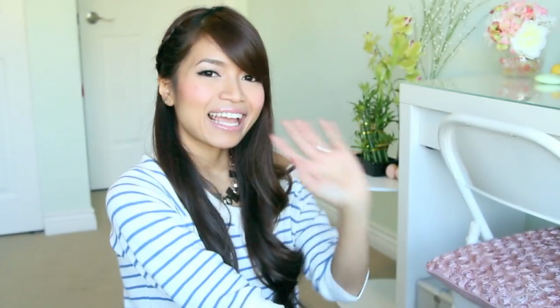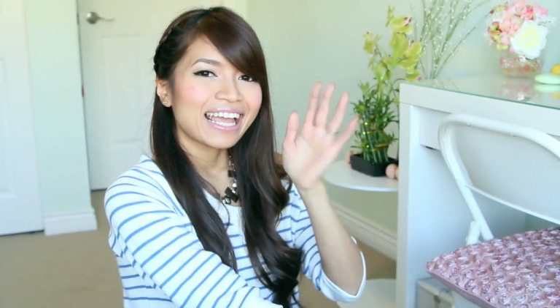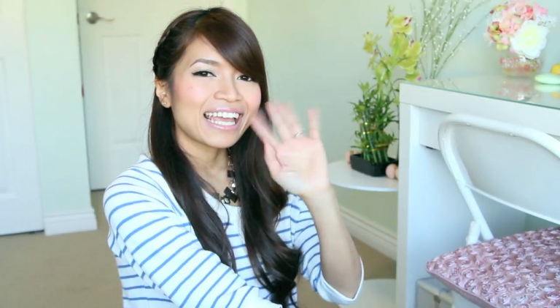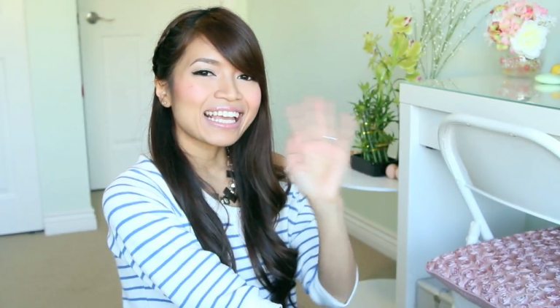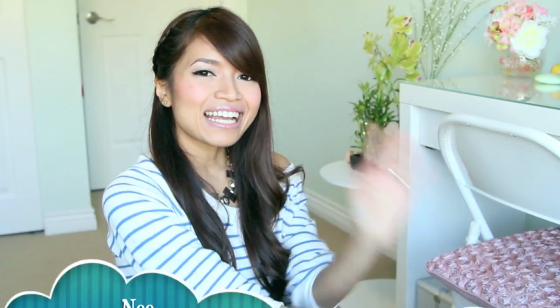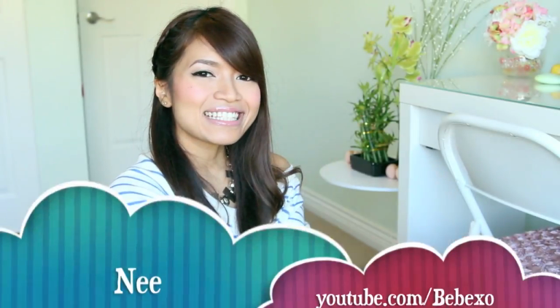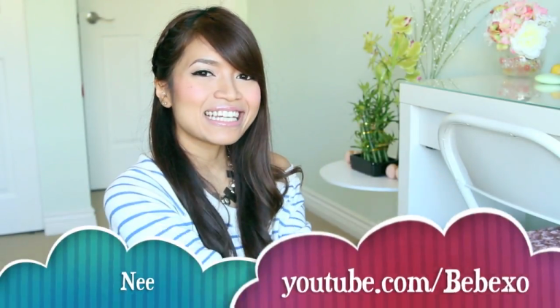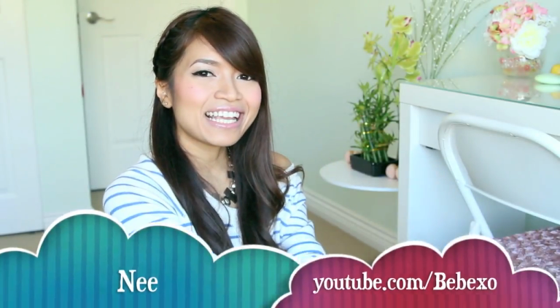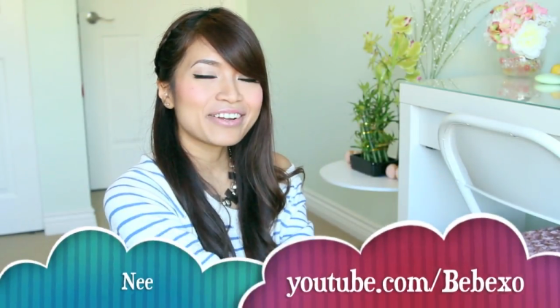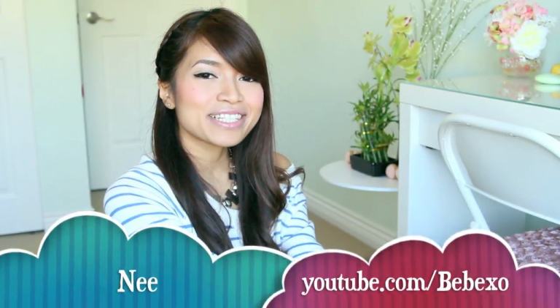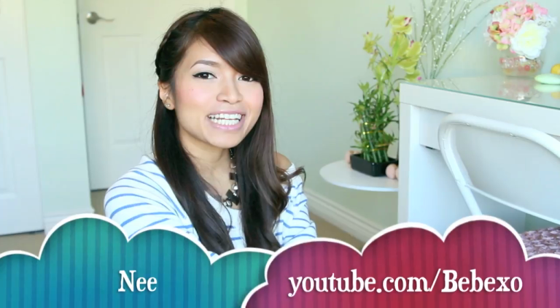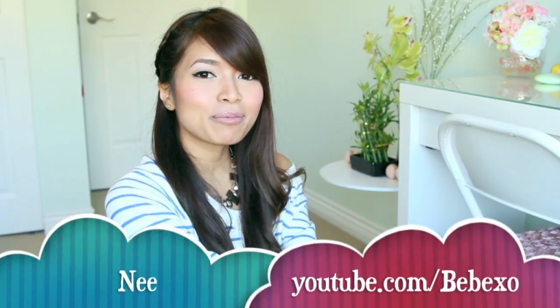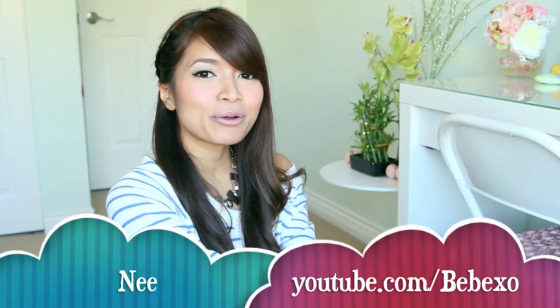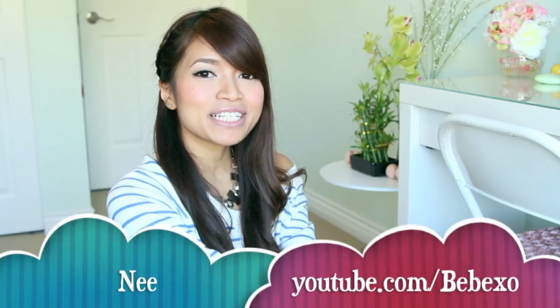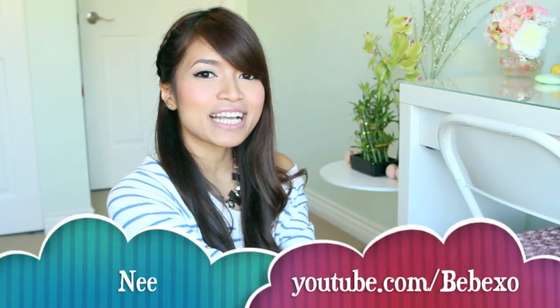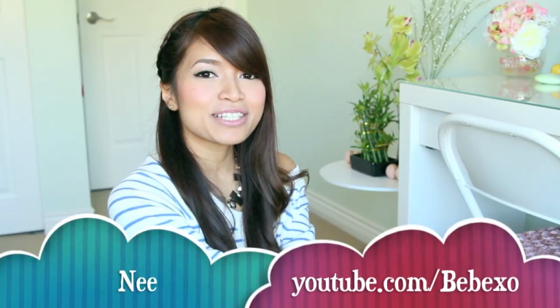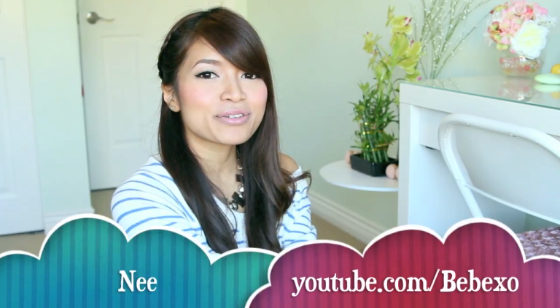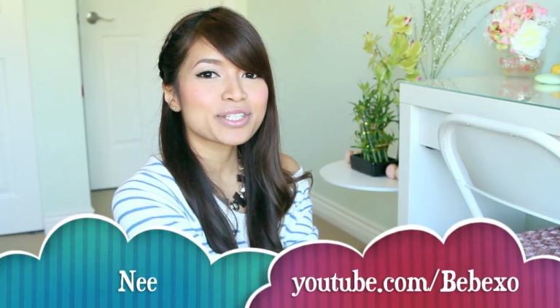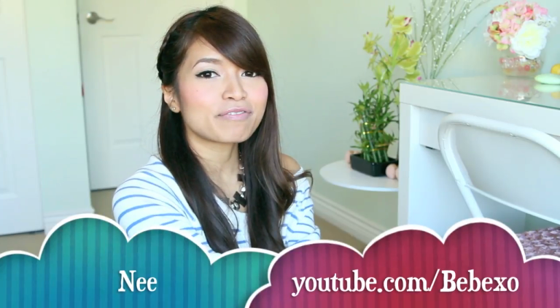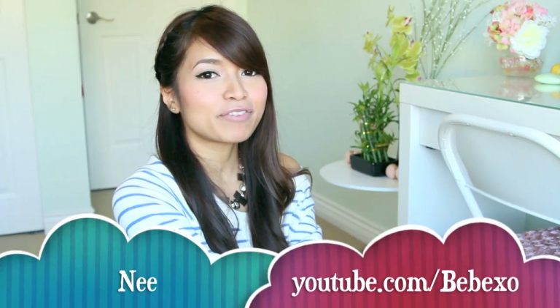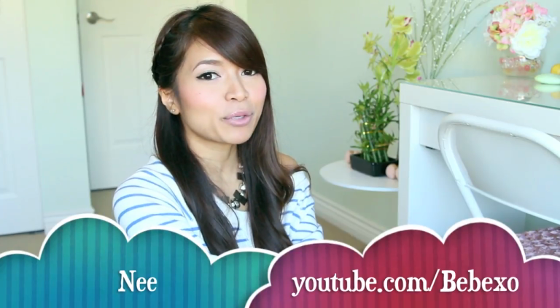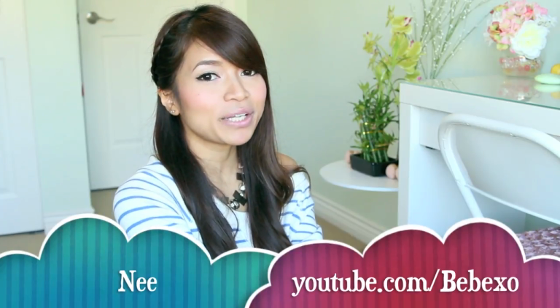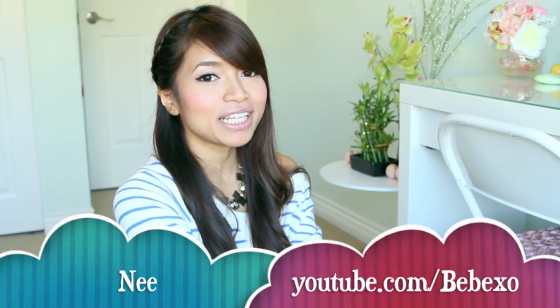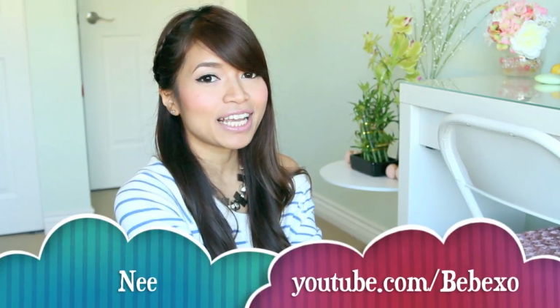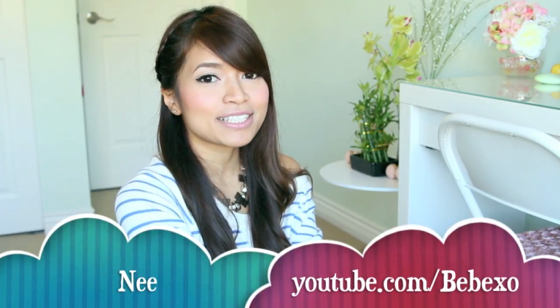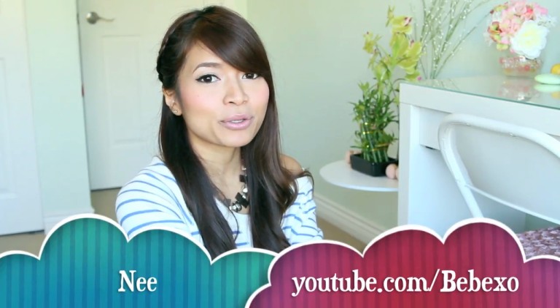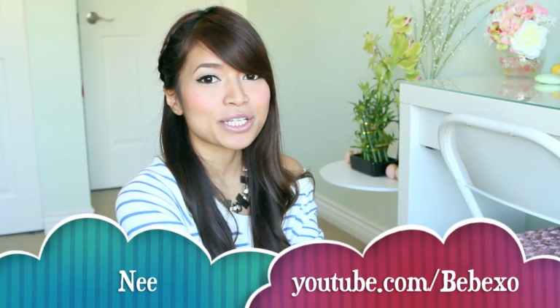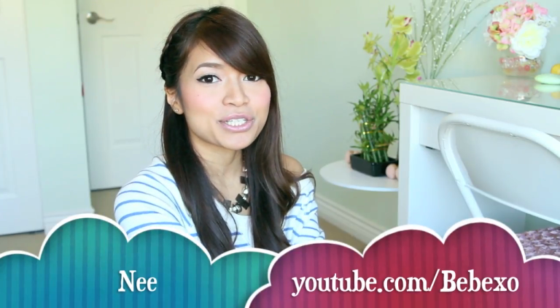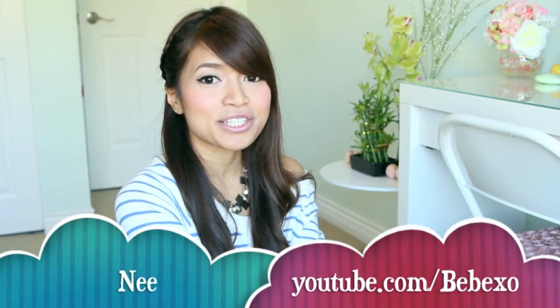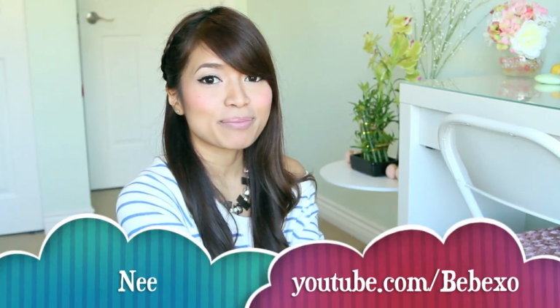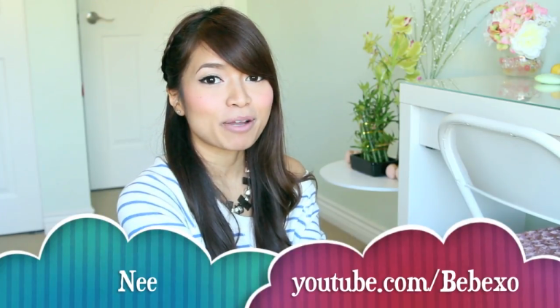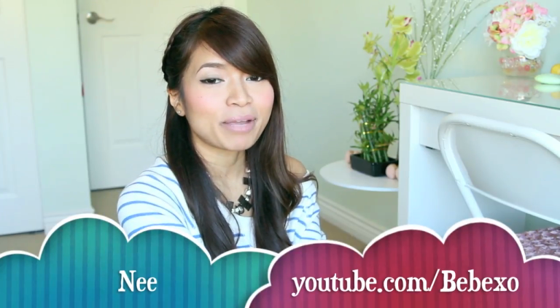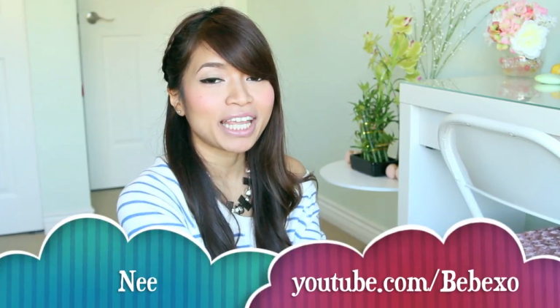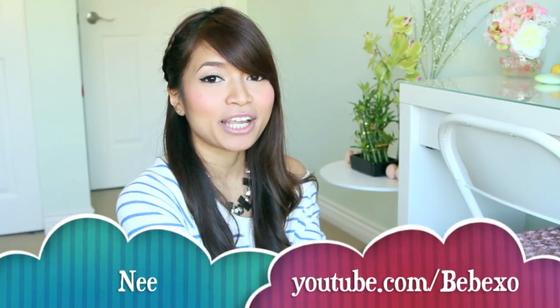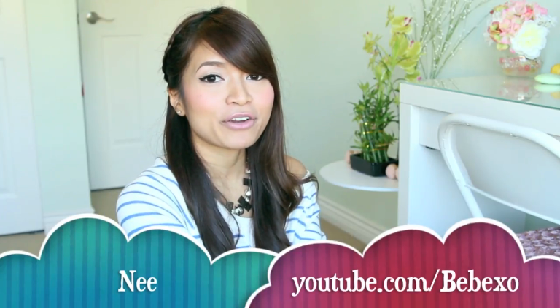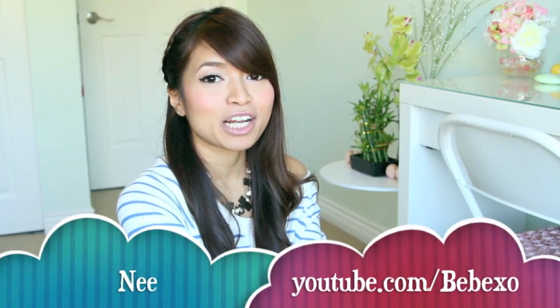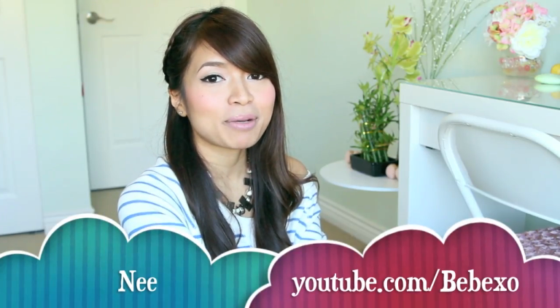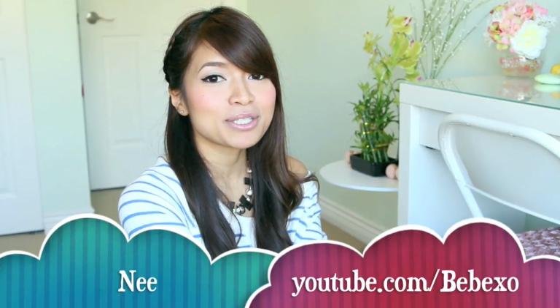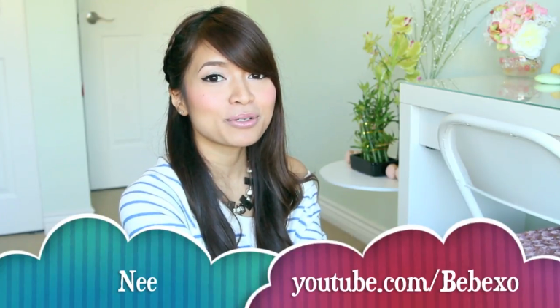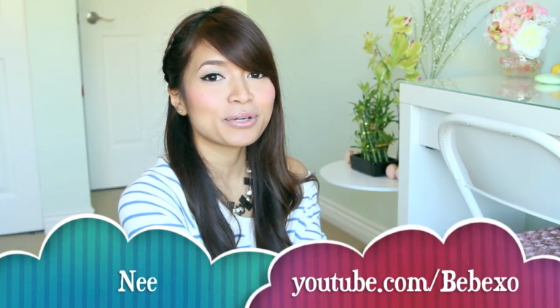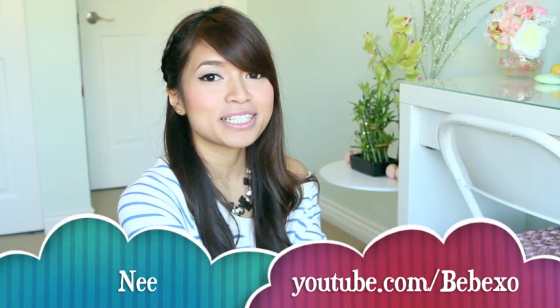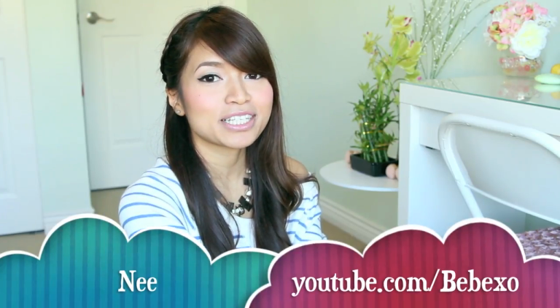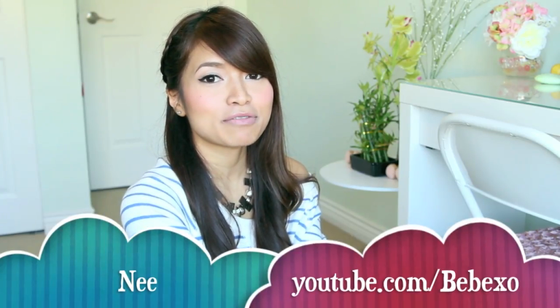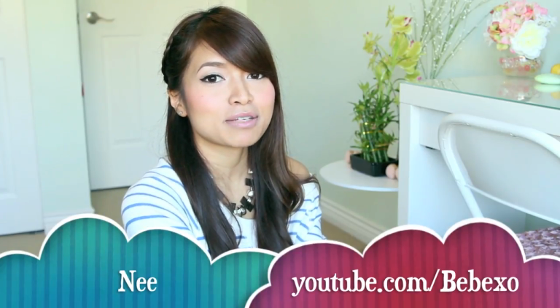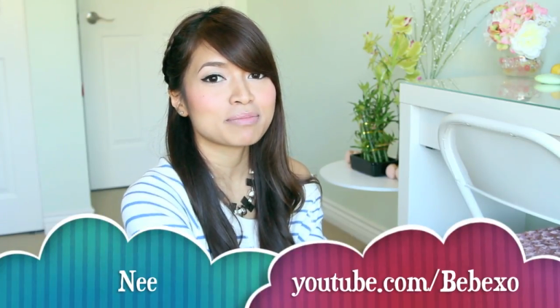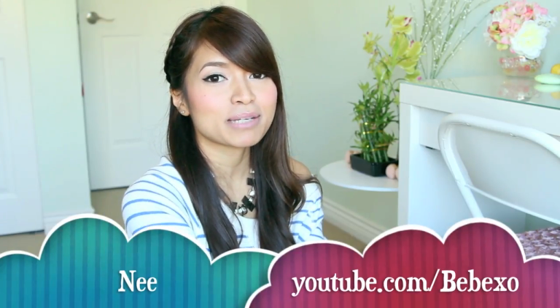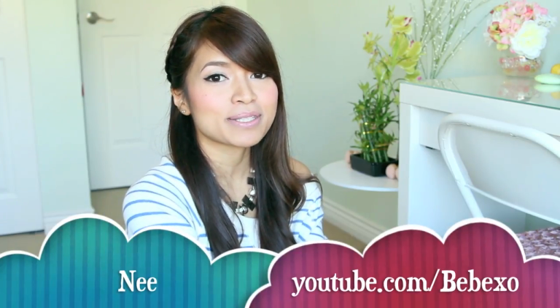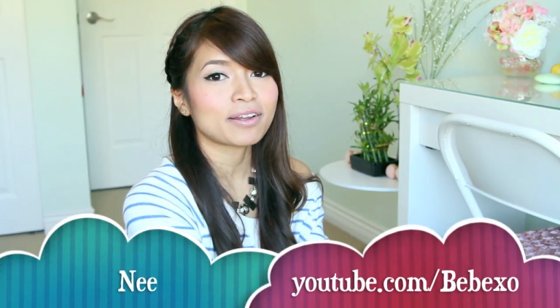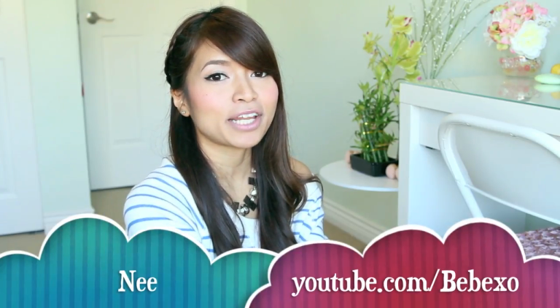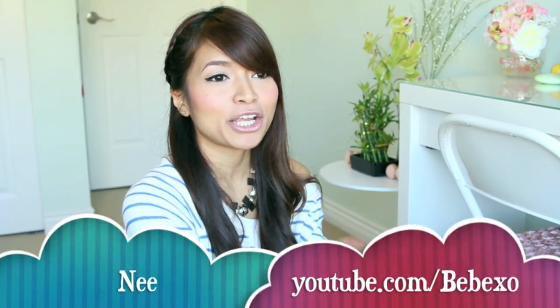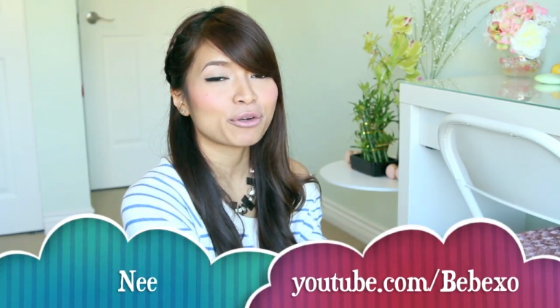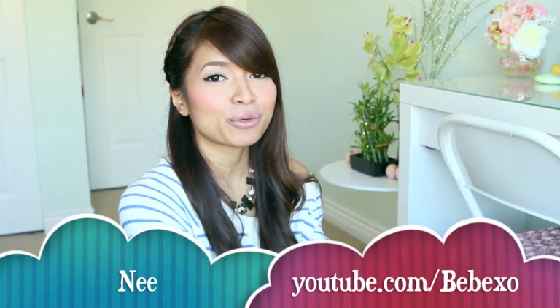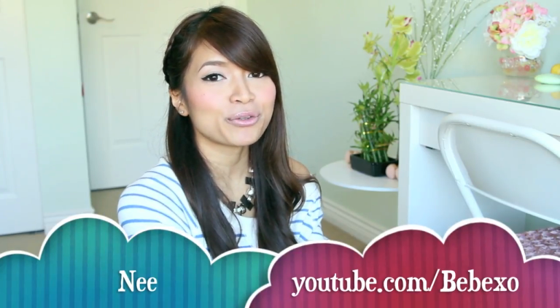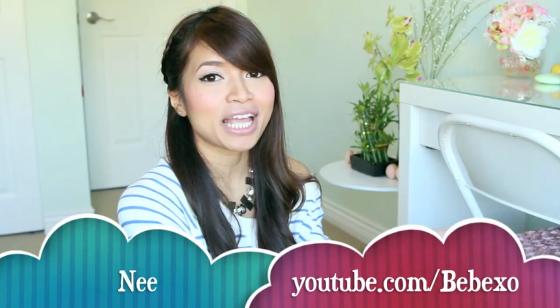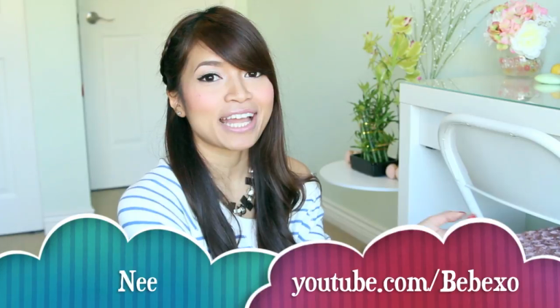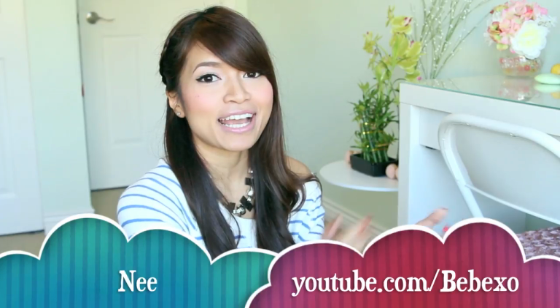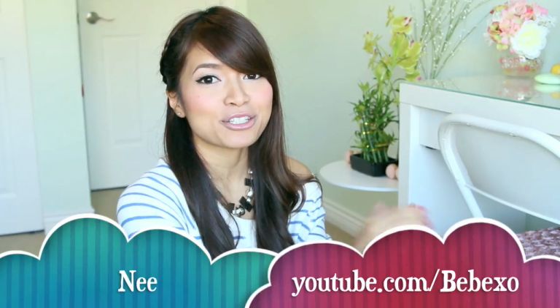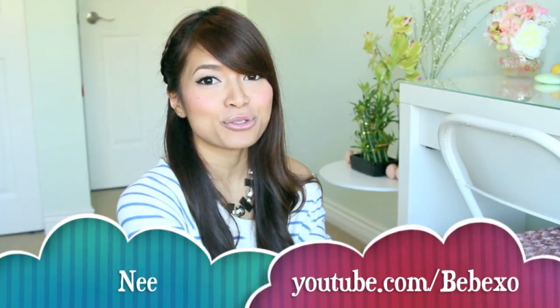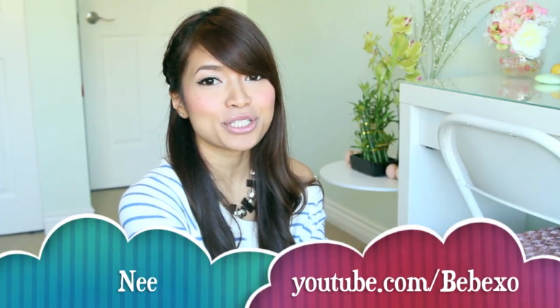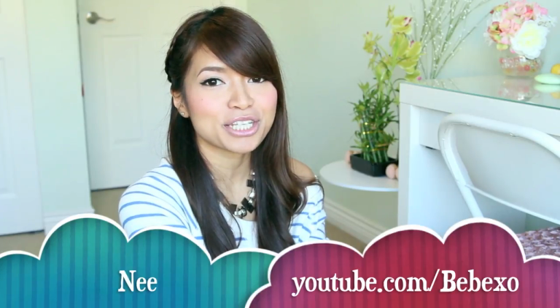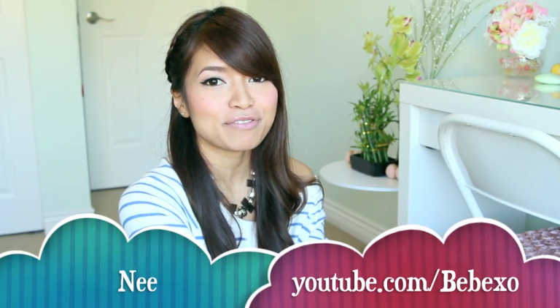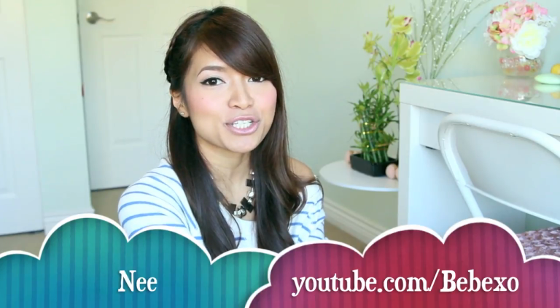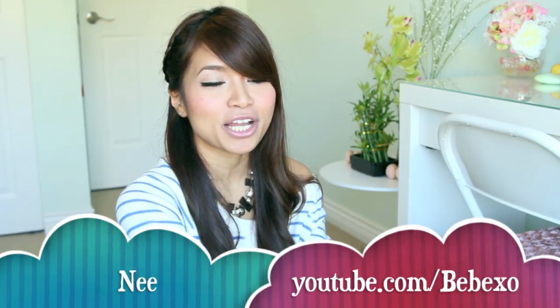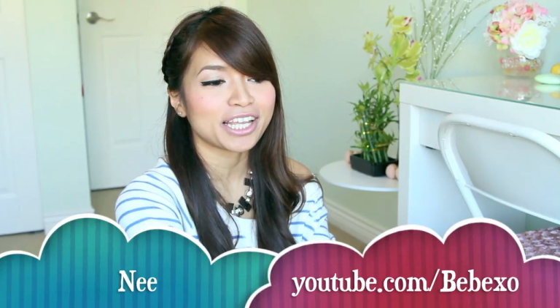Hey guys. Today I'm going to answer some frequently asked questions about my hair, and I'm also going to give some tips on hair growth and how to achieve shine.